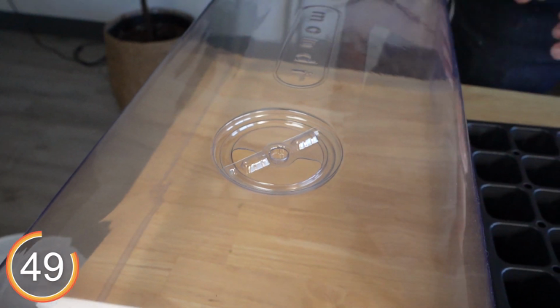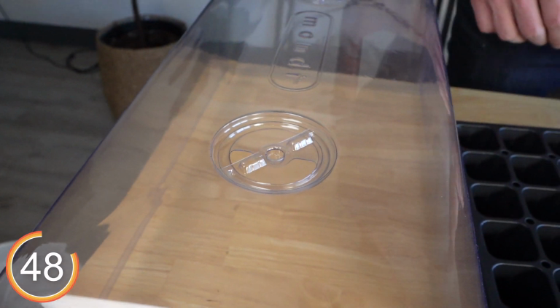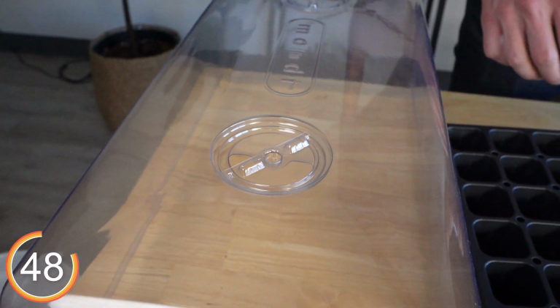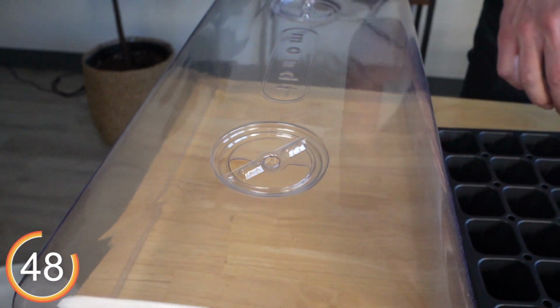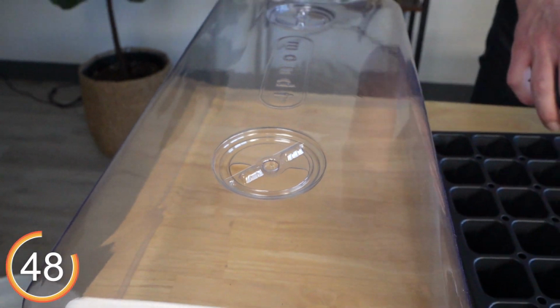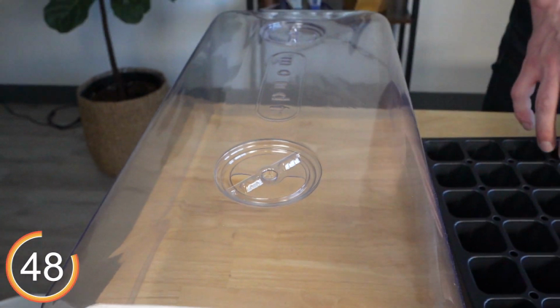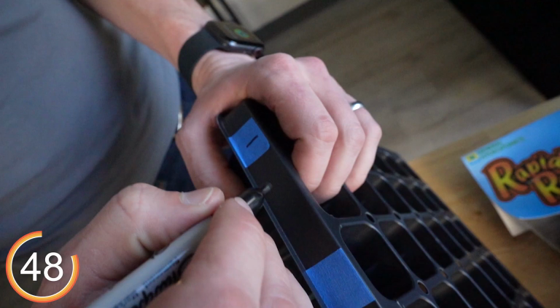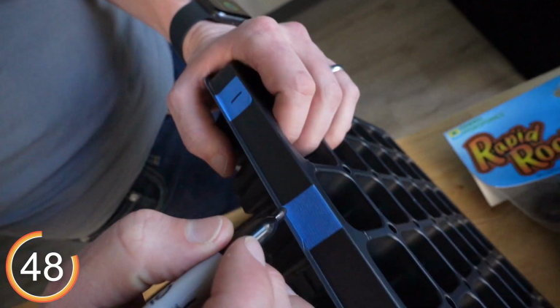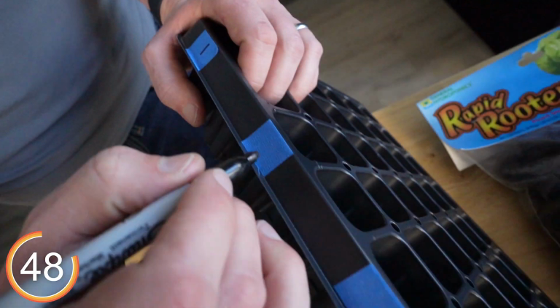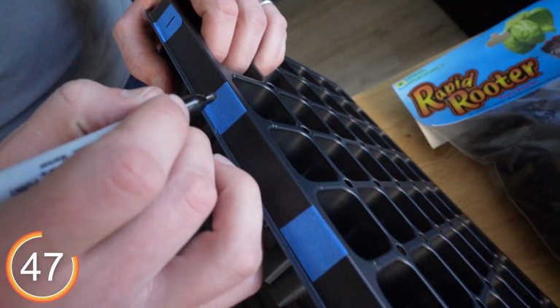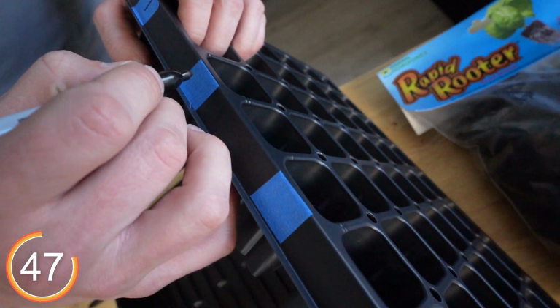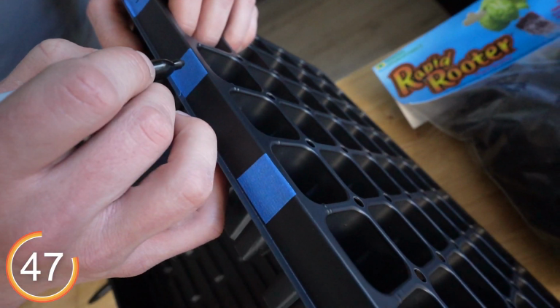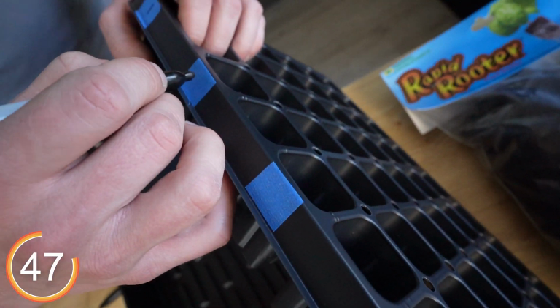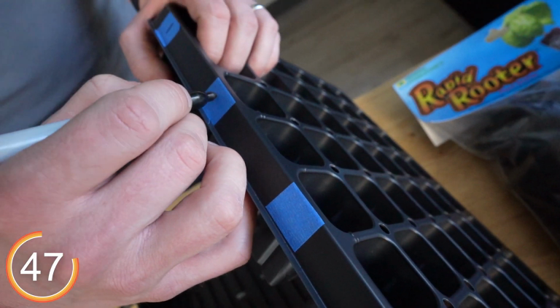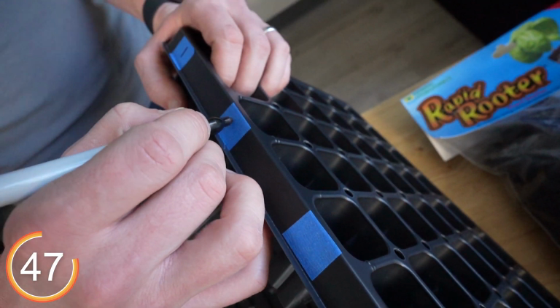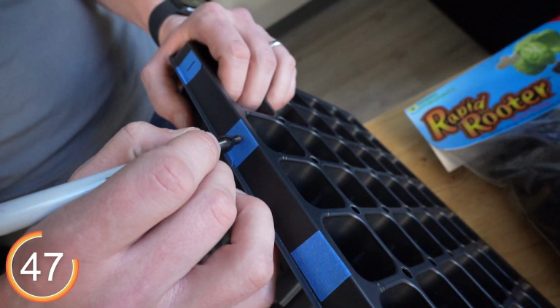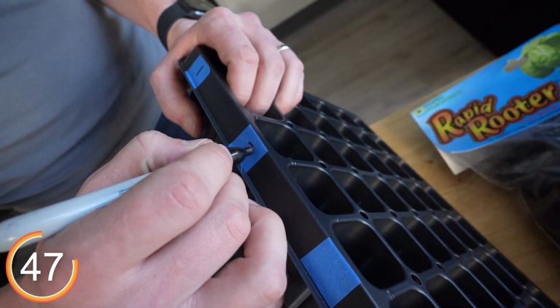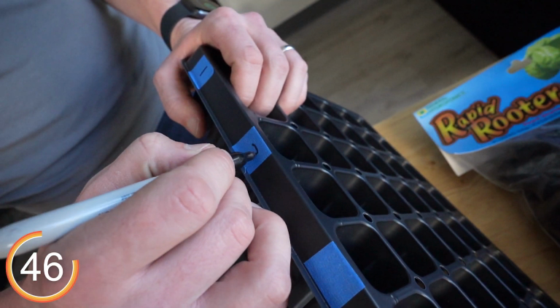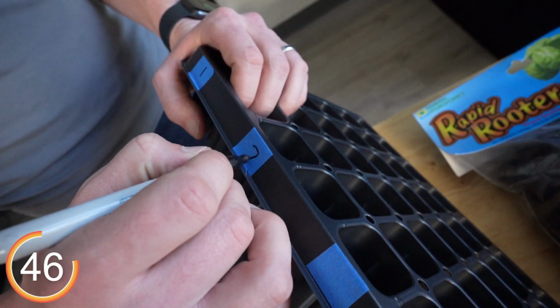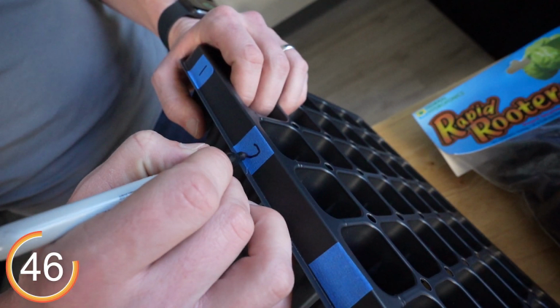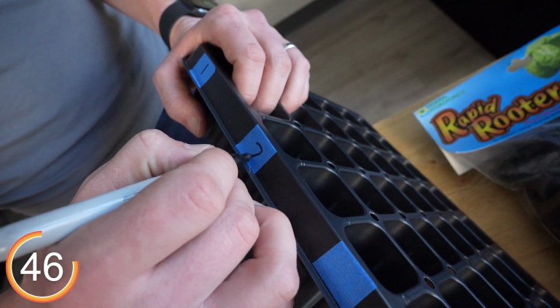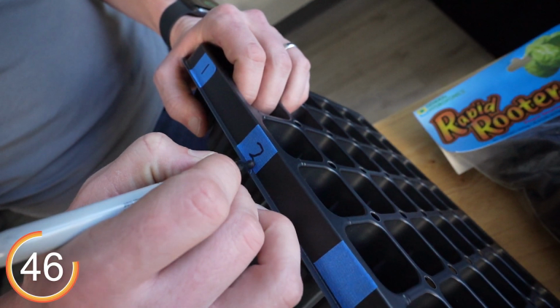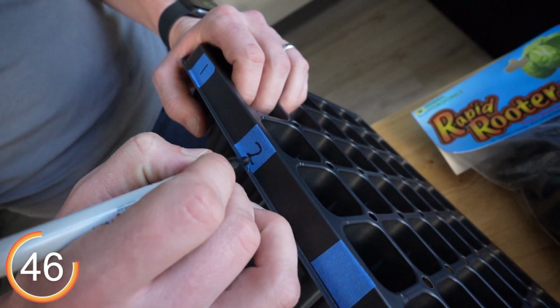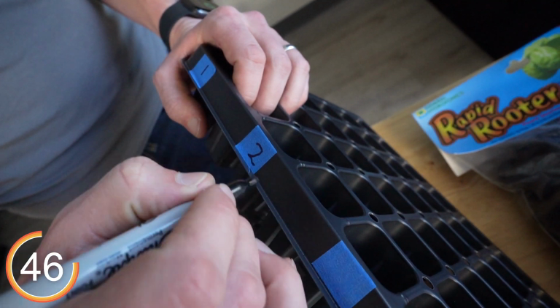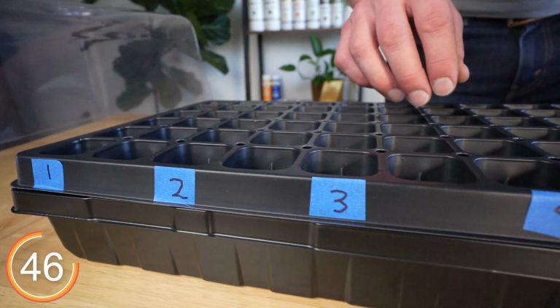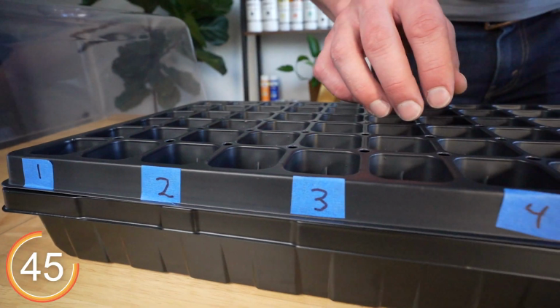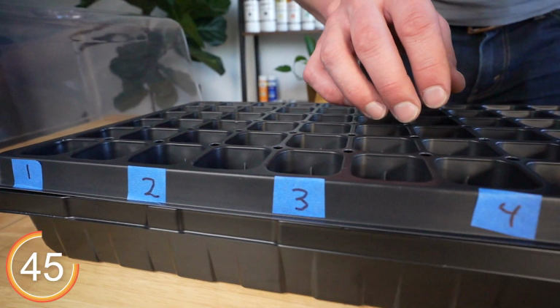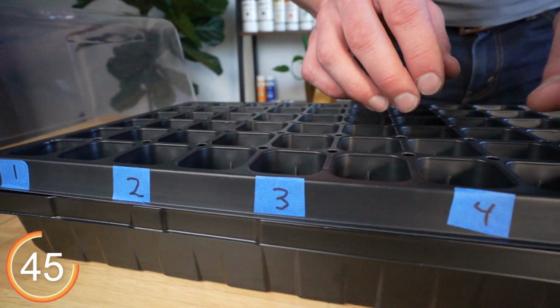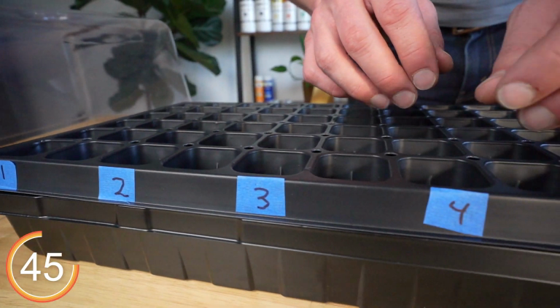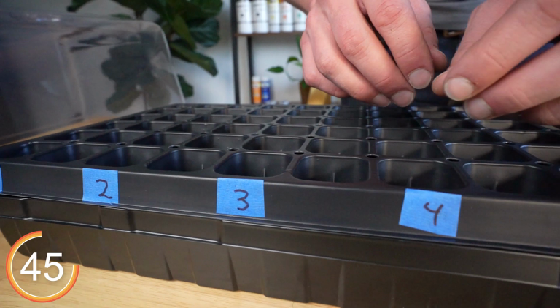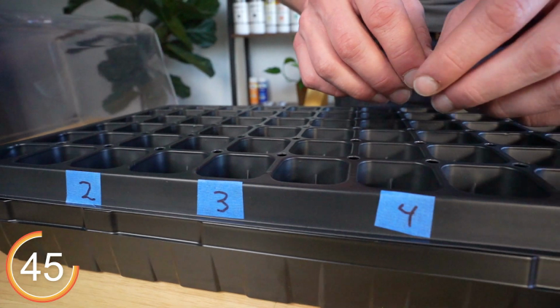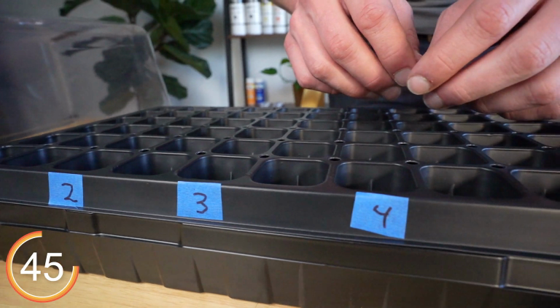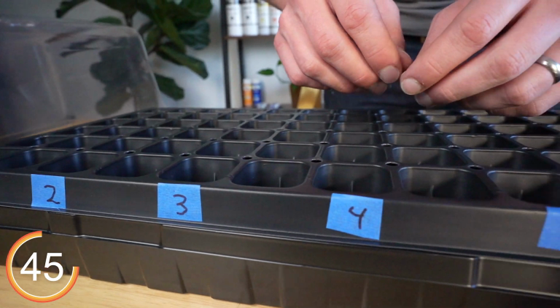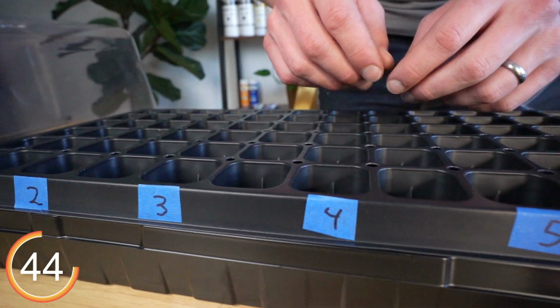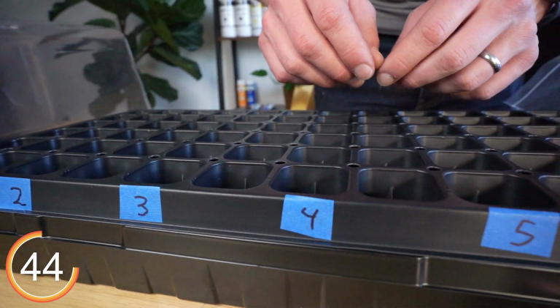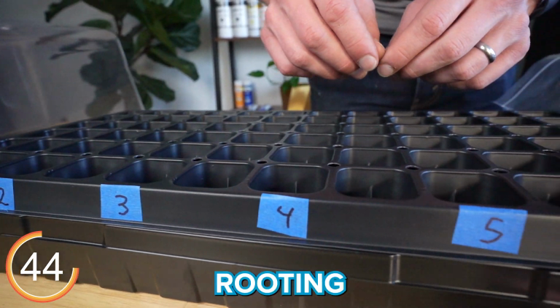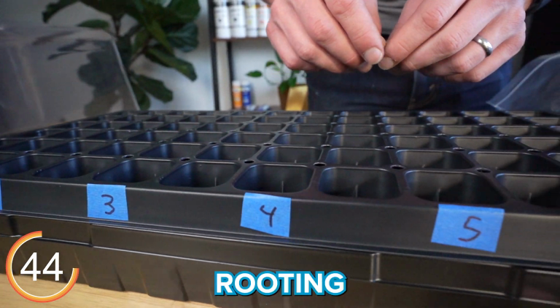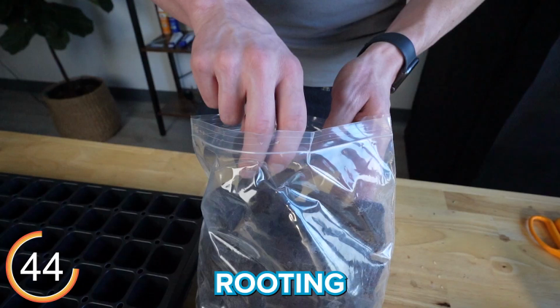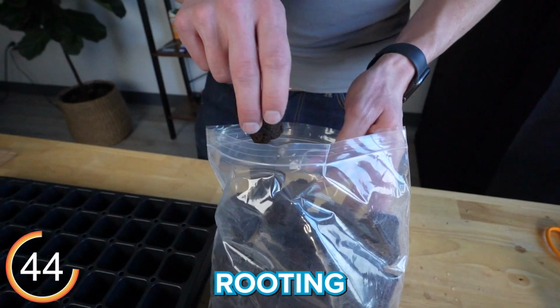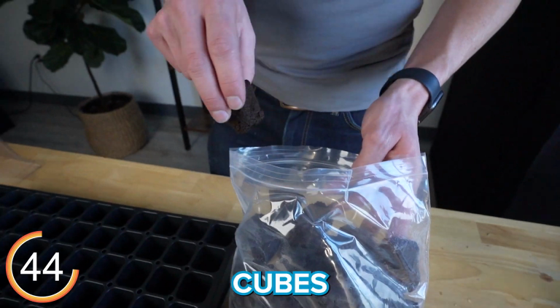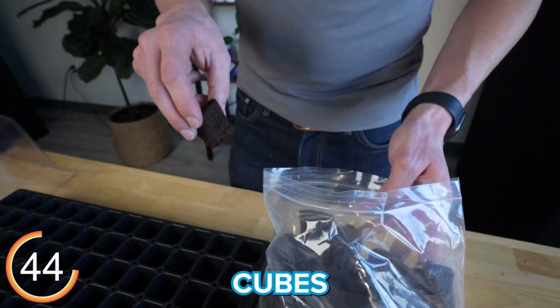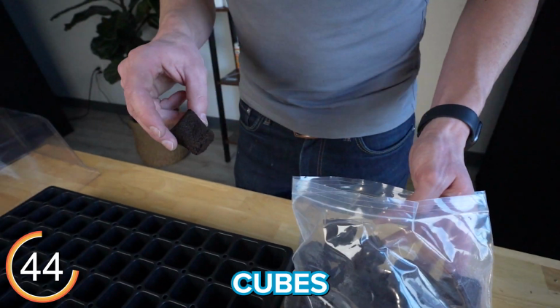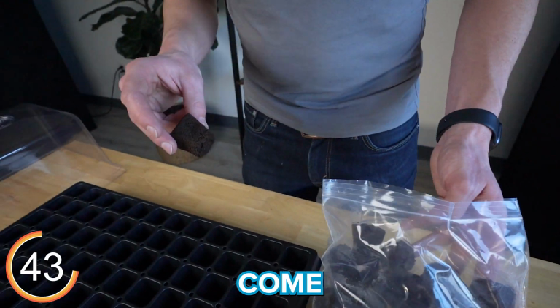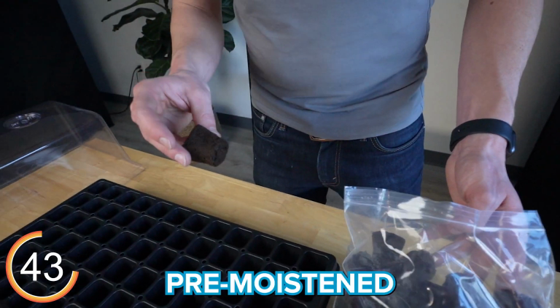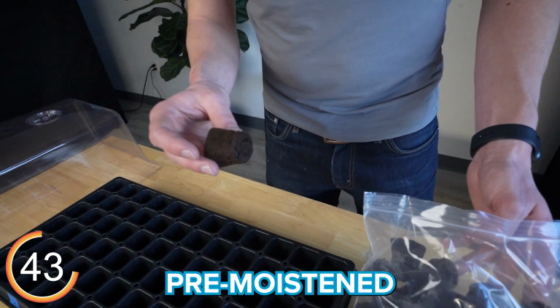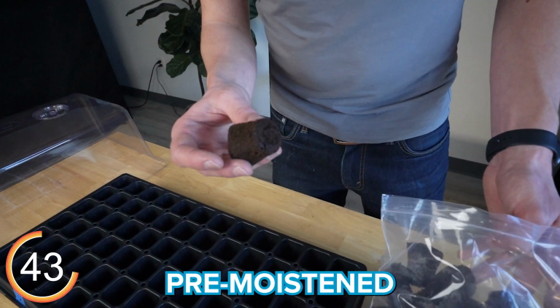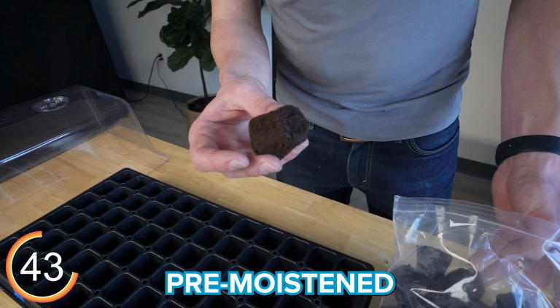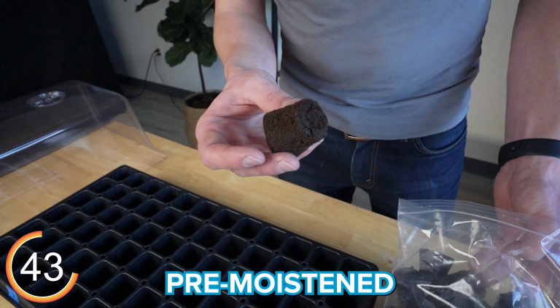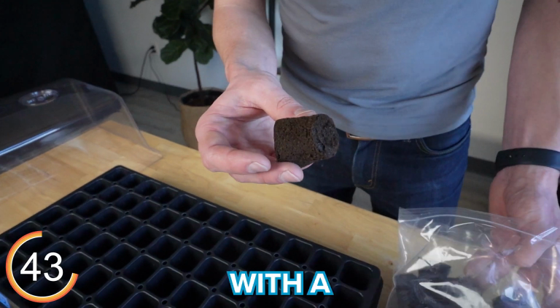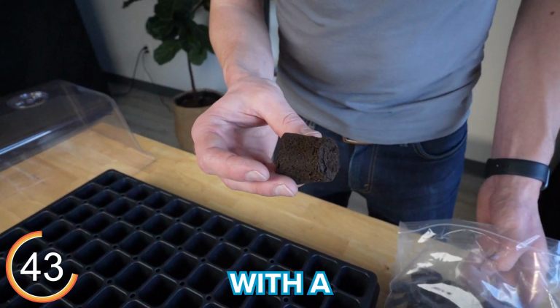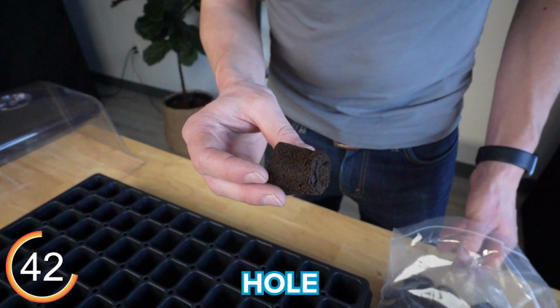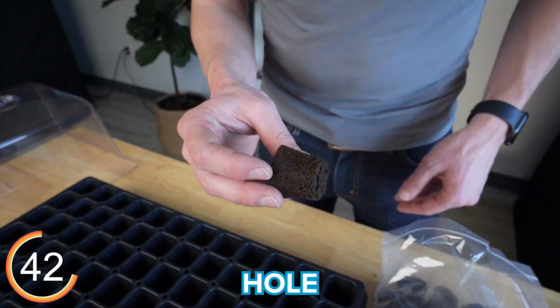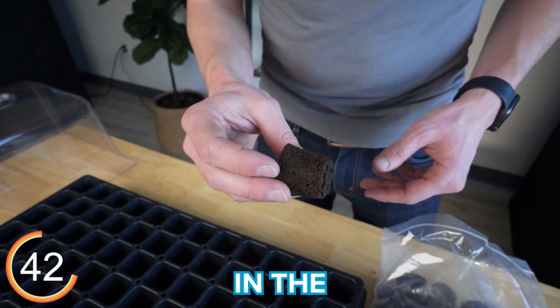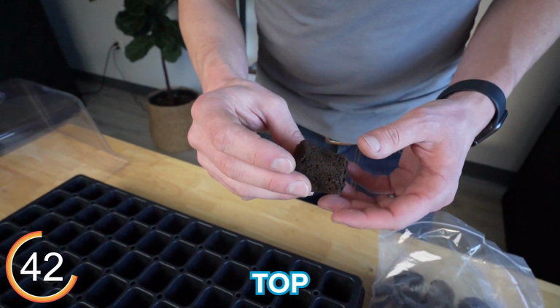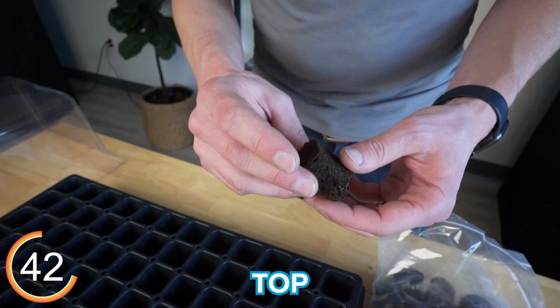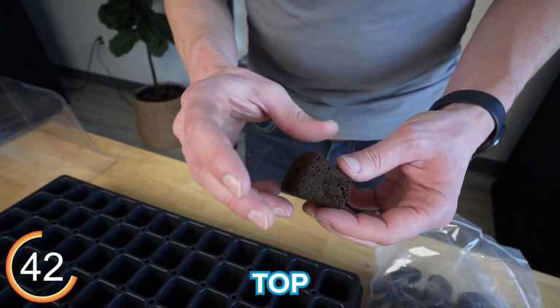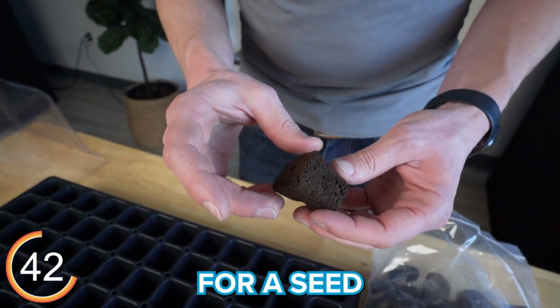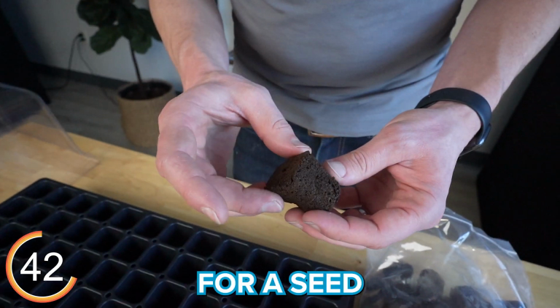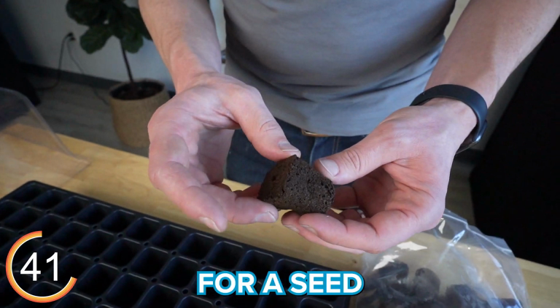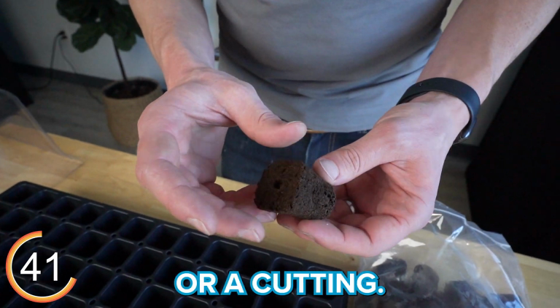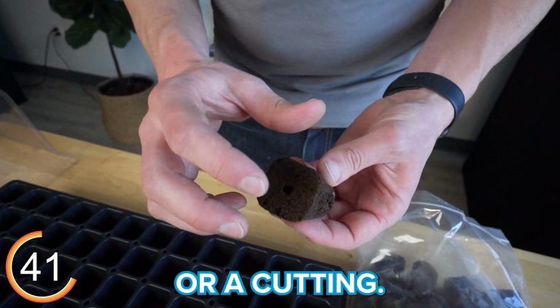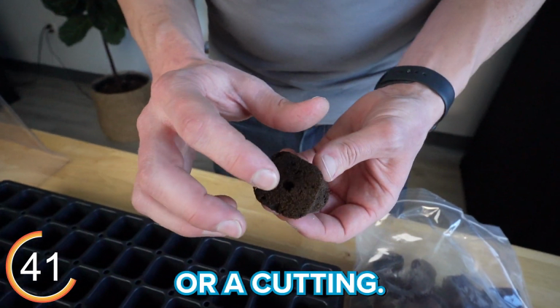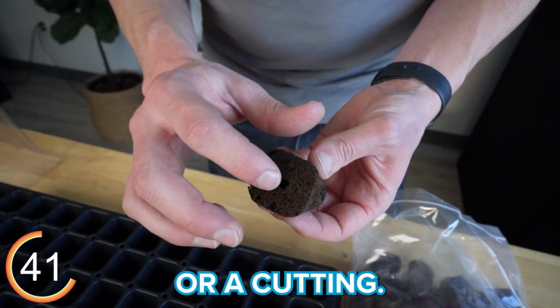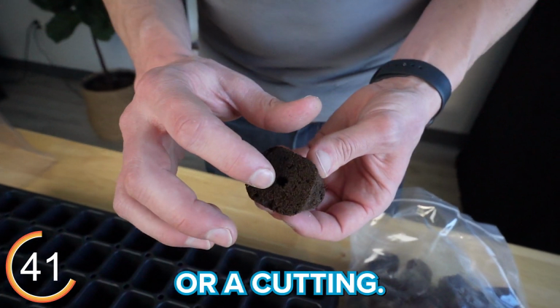We're in the middle of a pheno hunt, so we have labeled our seedling tray to make sure we keep track of our plants. Rooting cubes come pre-moistened with a hole on the top for a seed or a cutting.